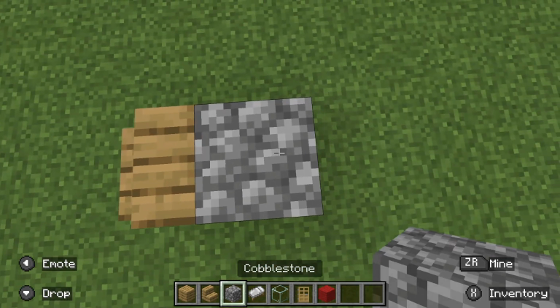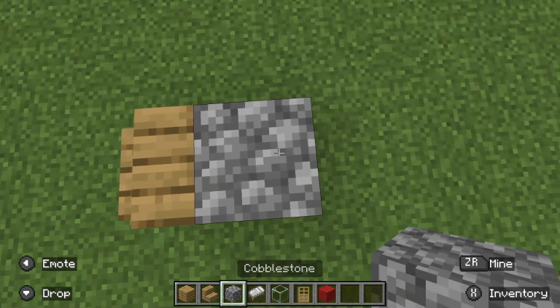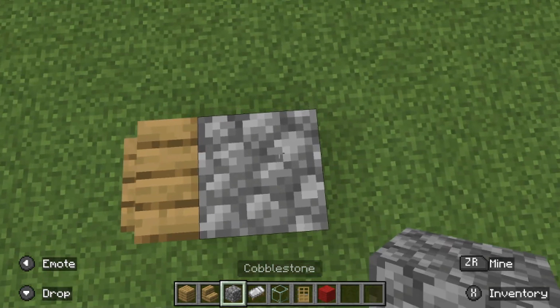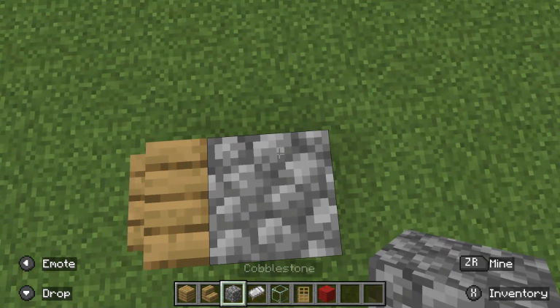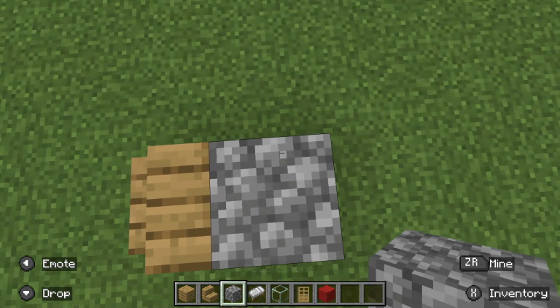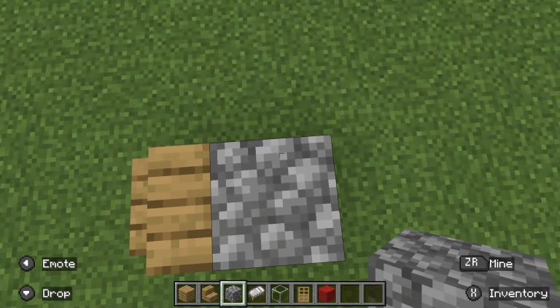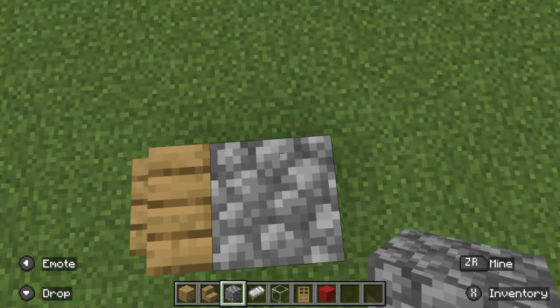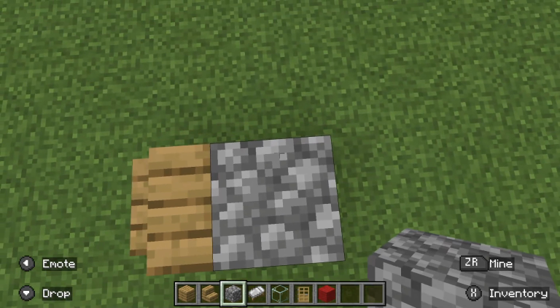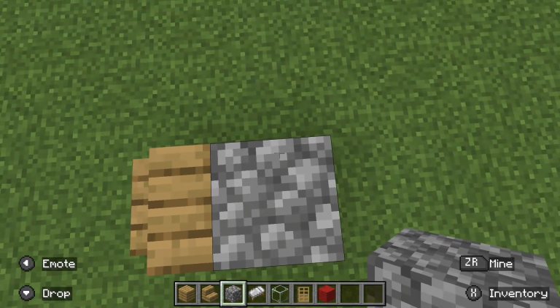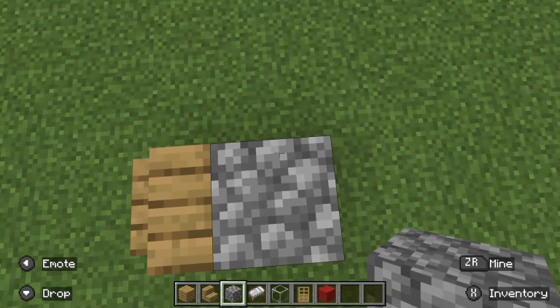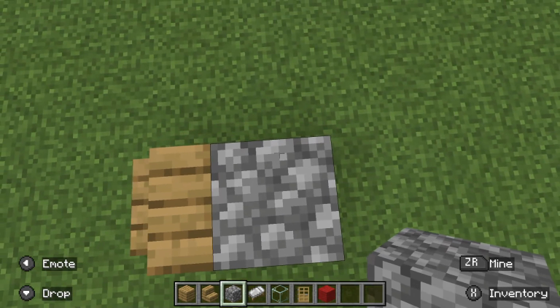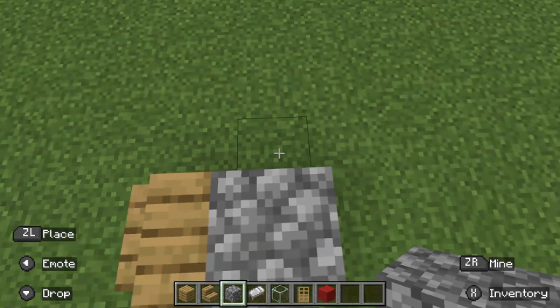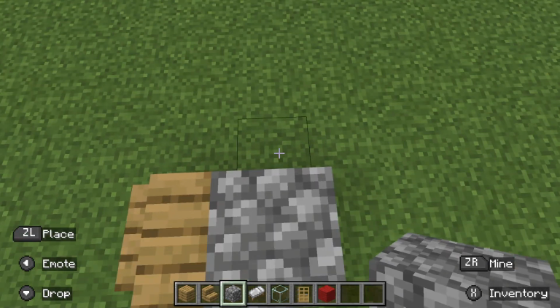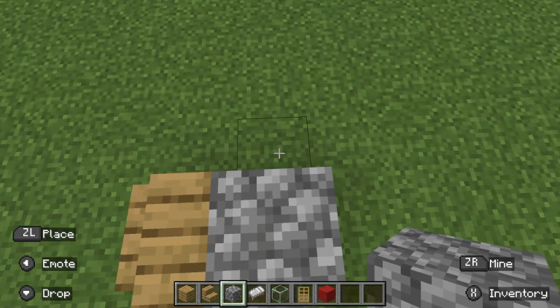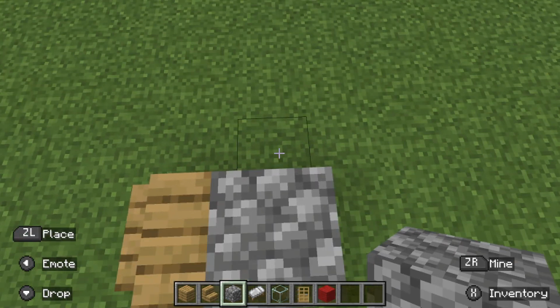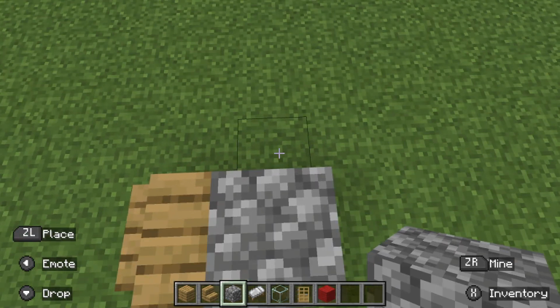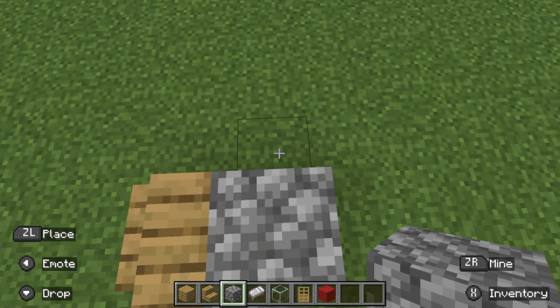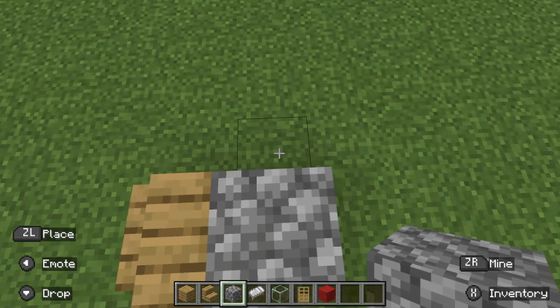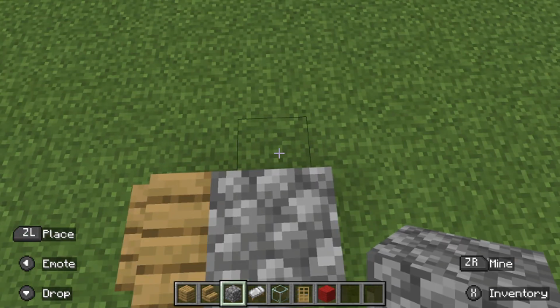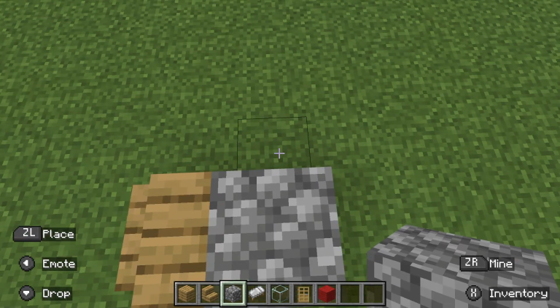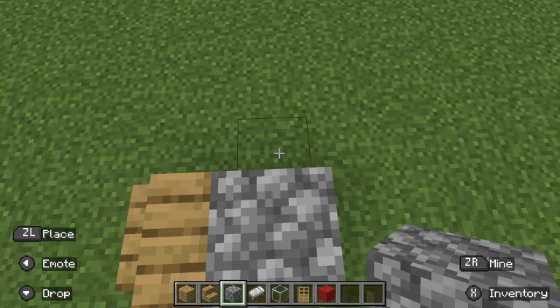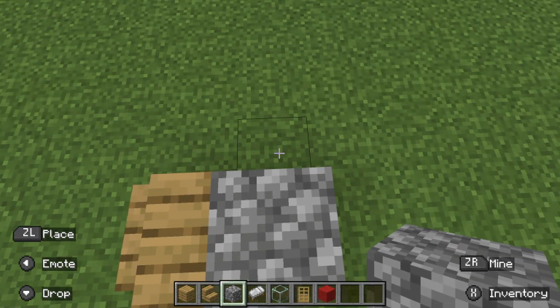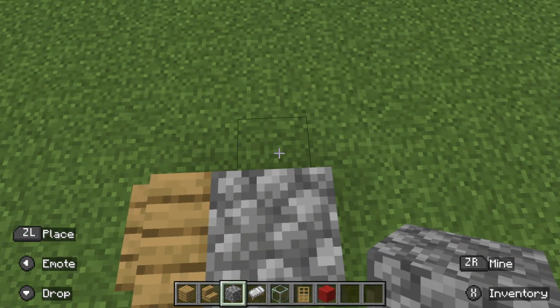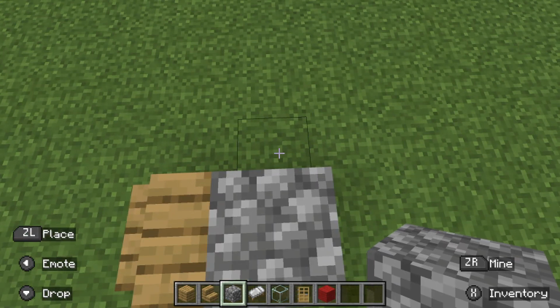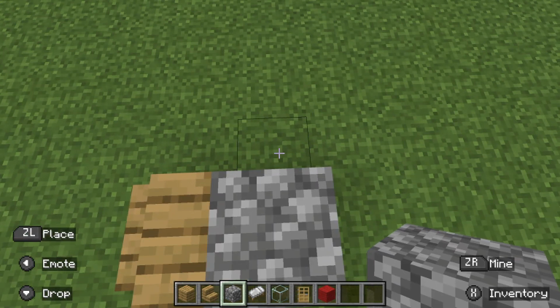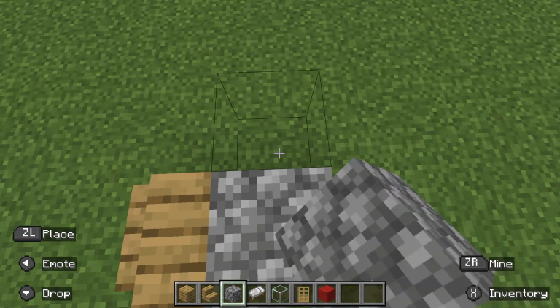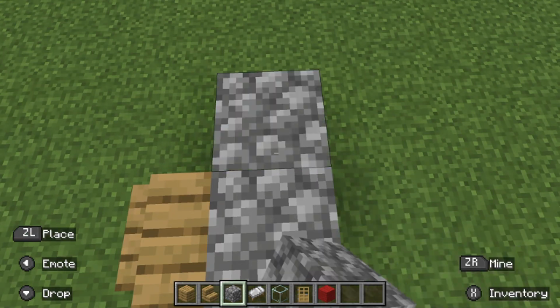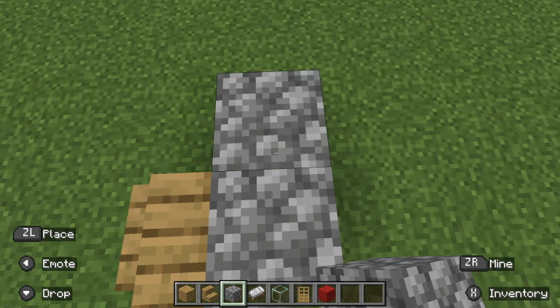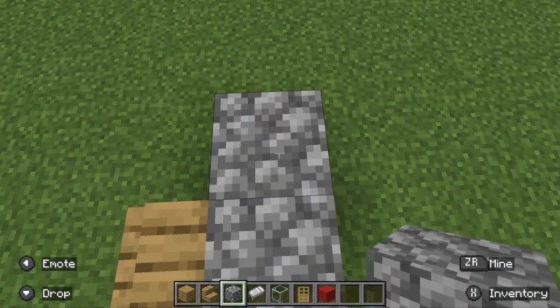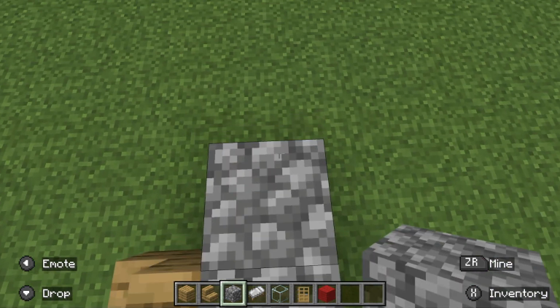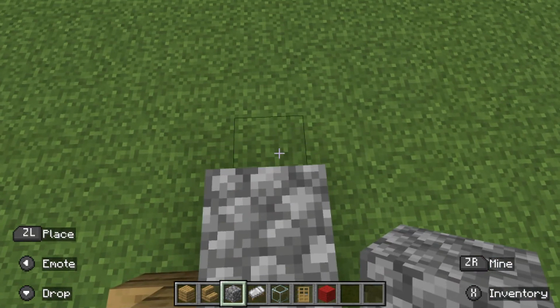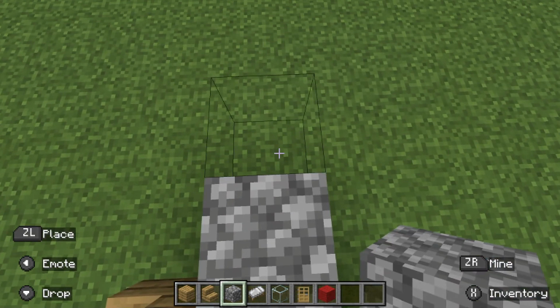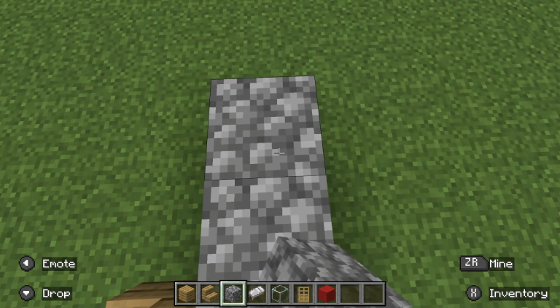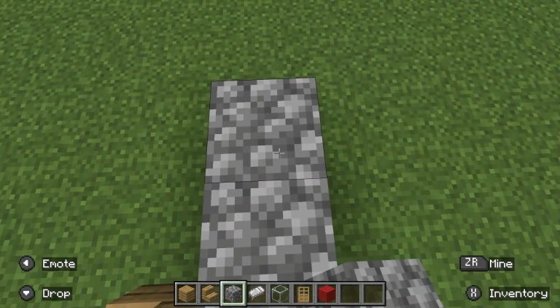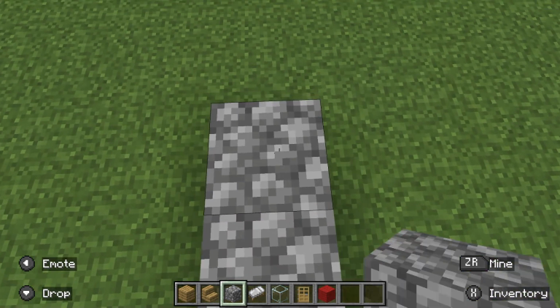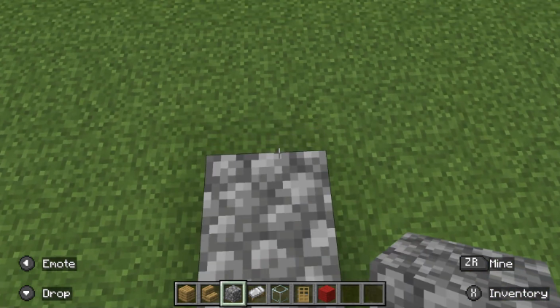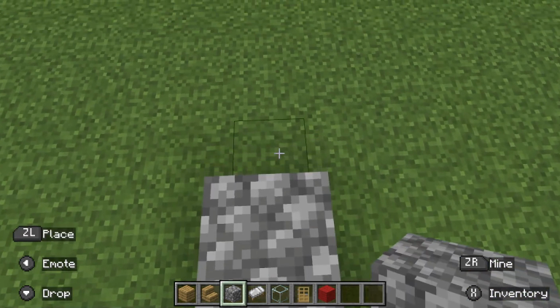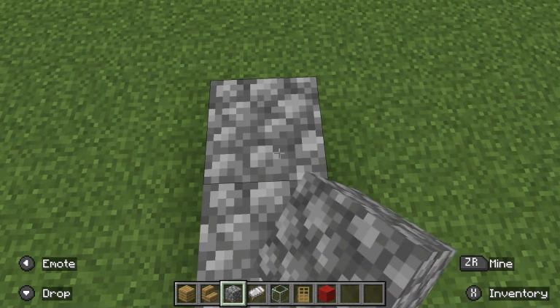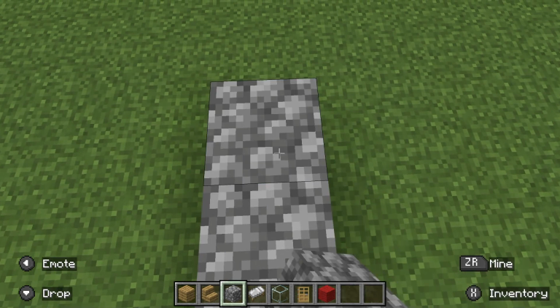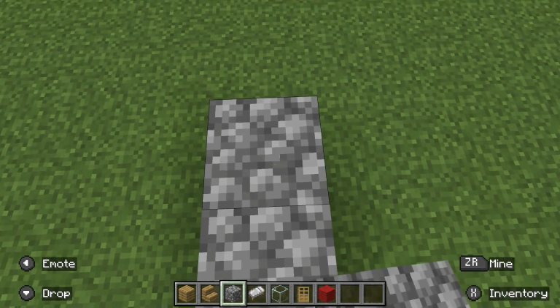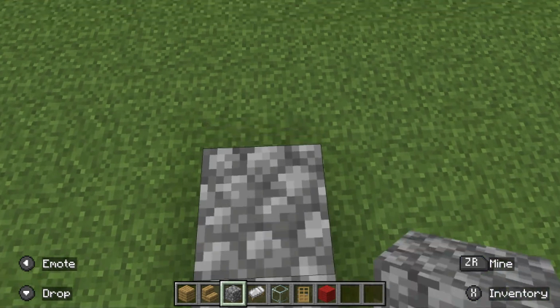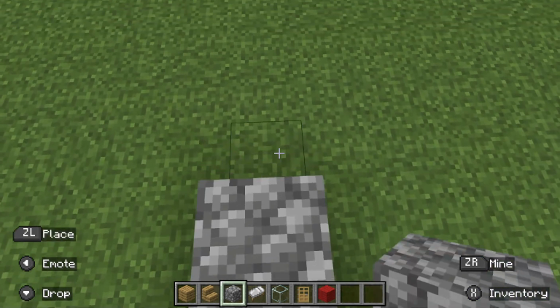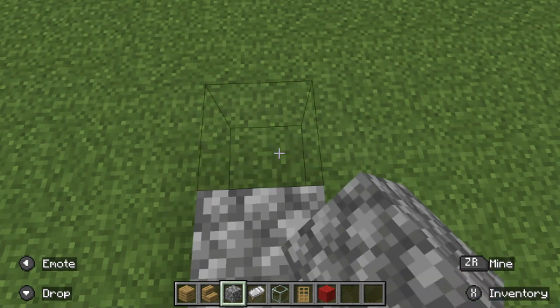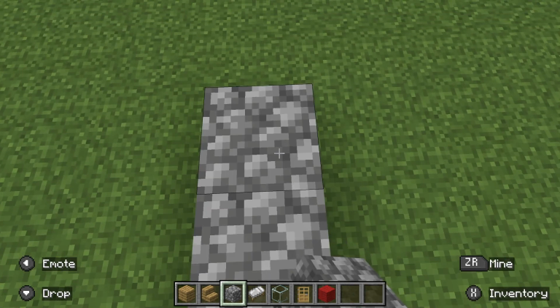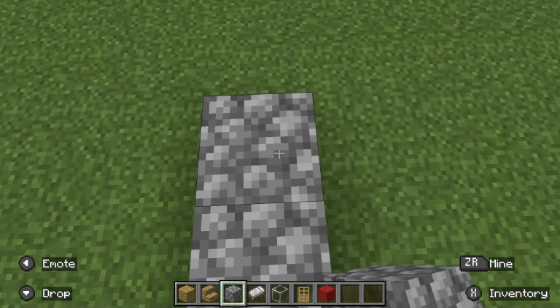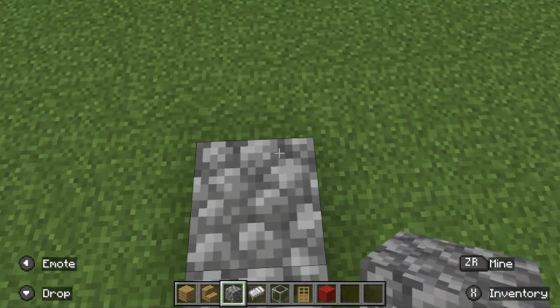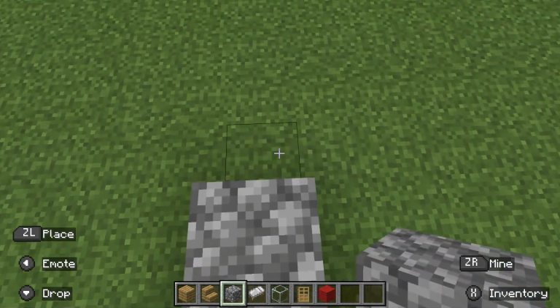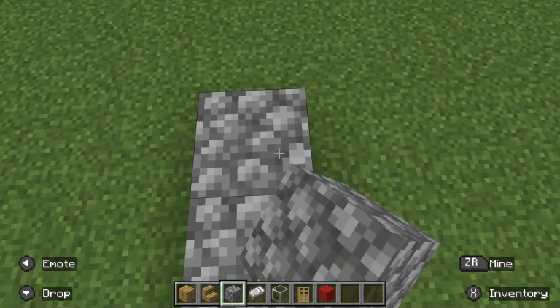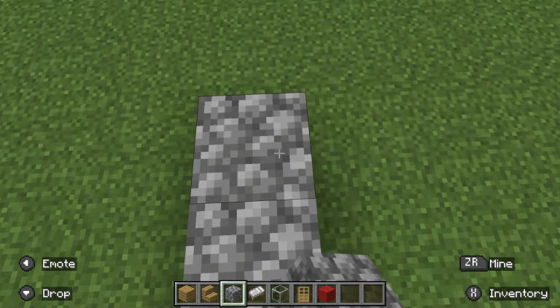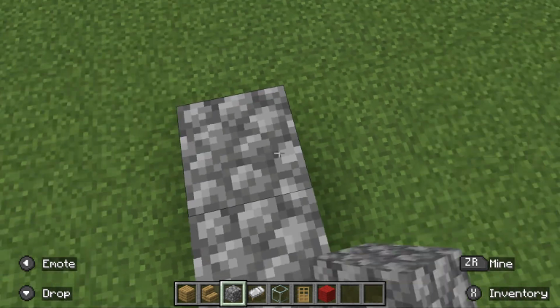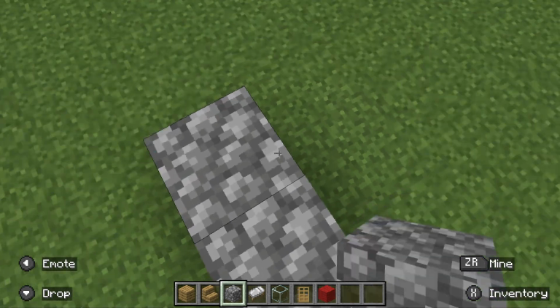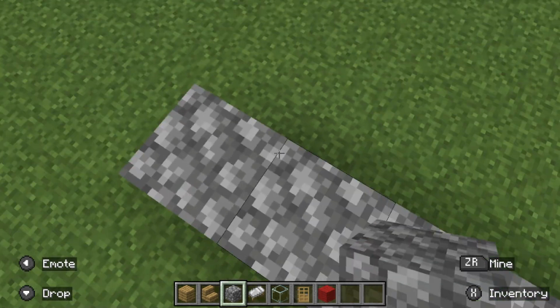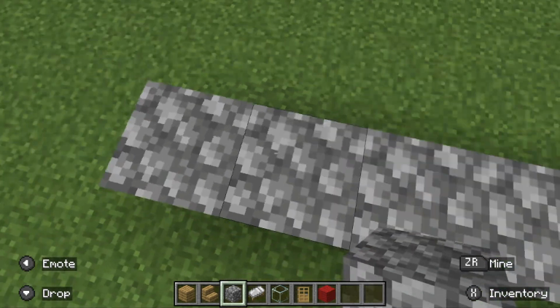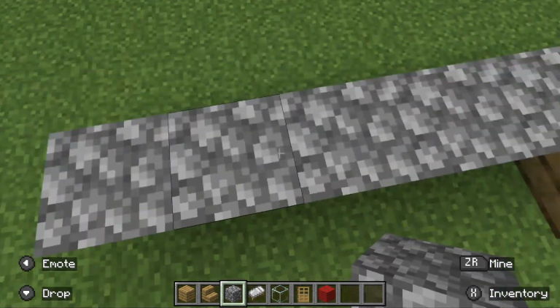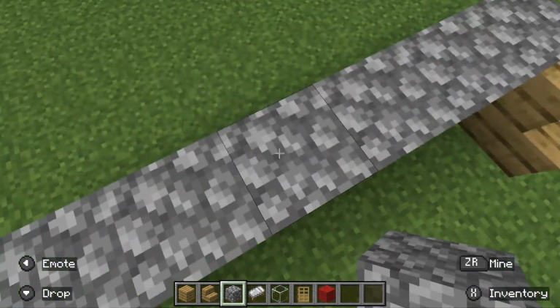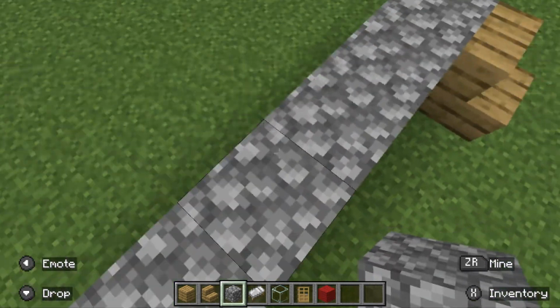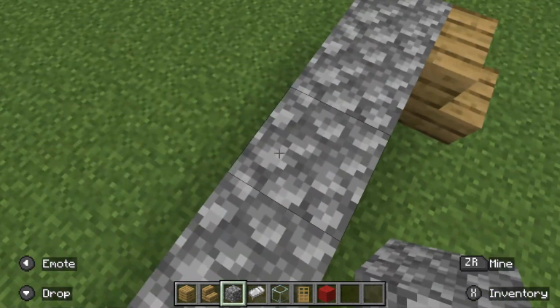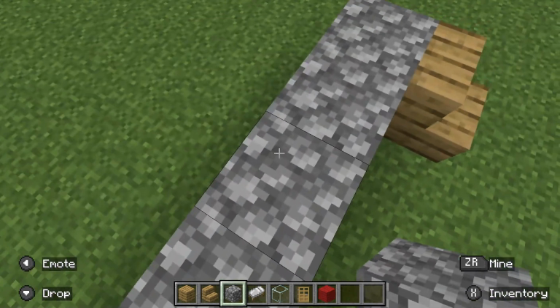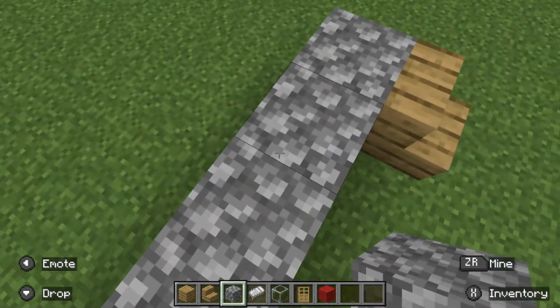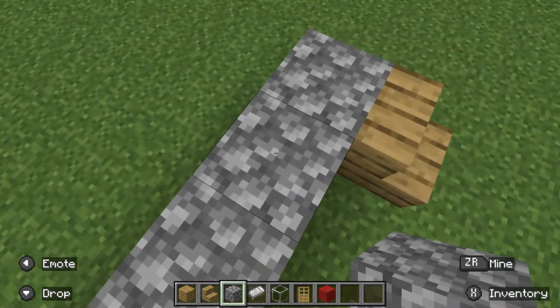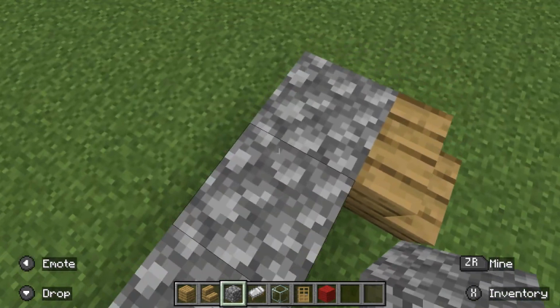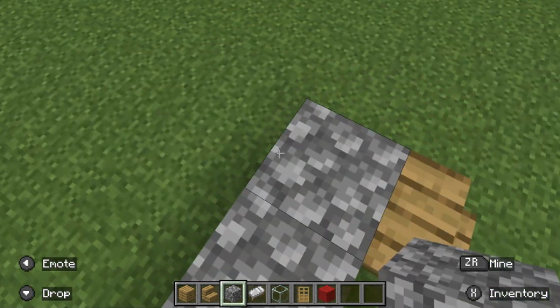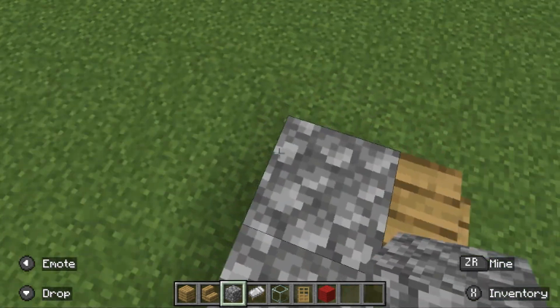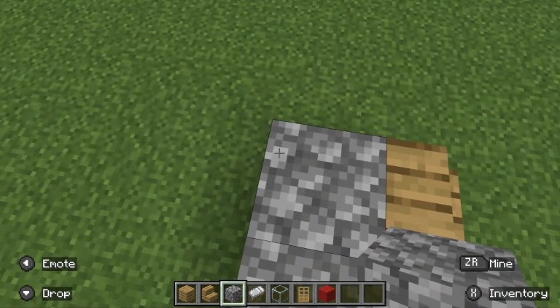Build five ways to the left — one, two, three, four, five — then do the same on the right.